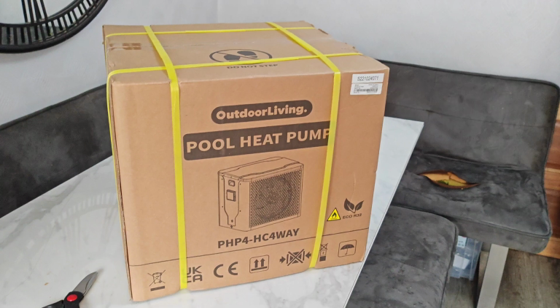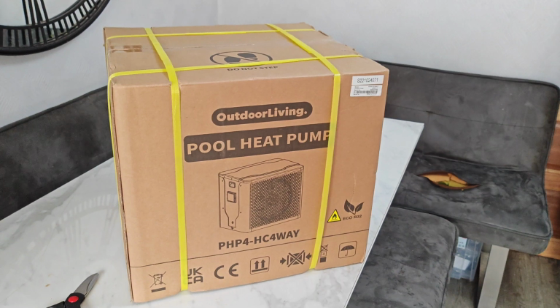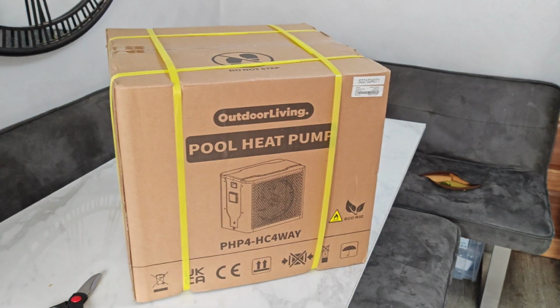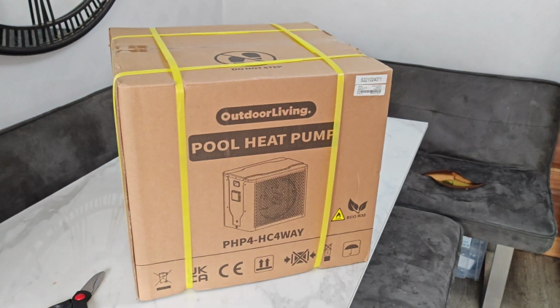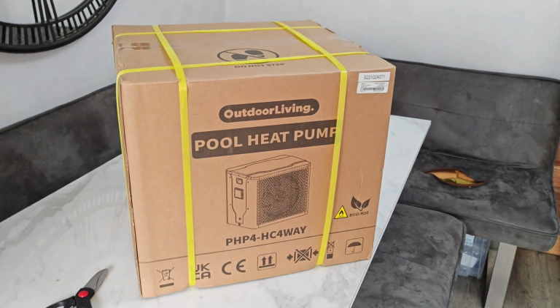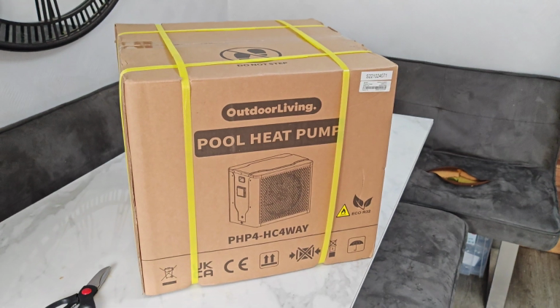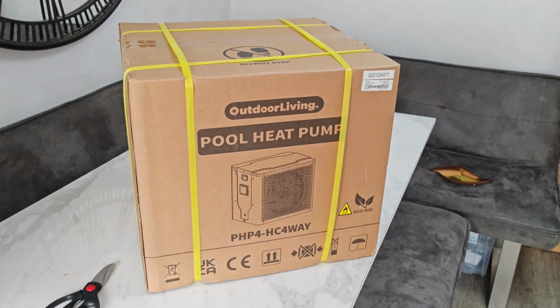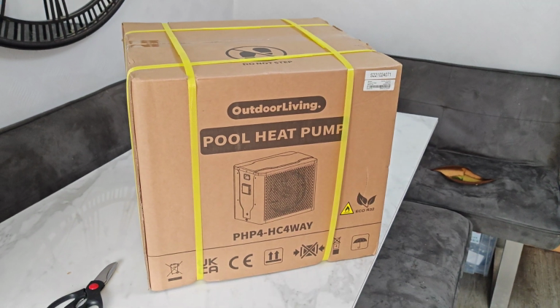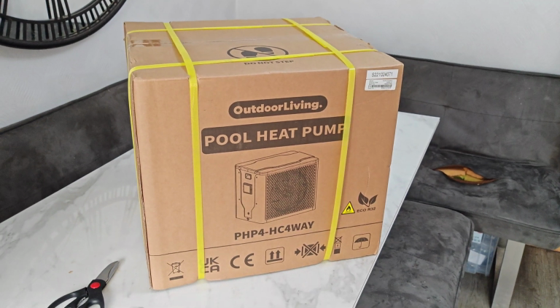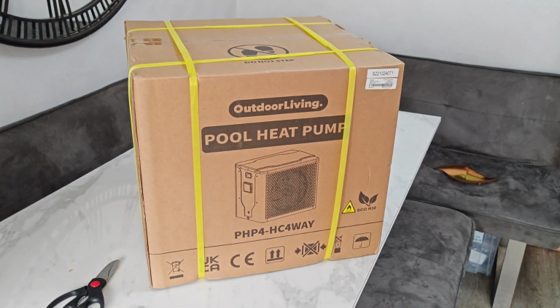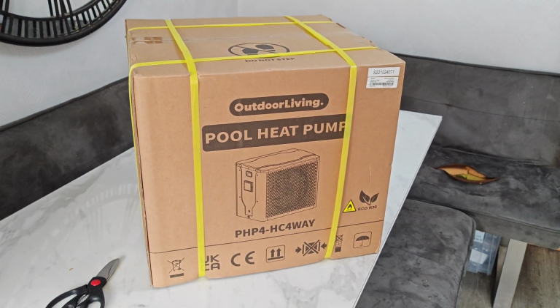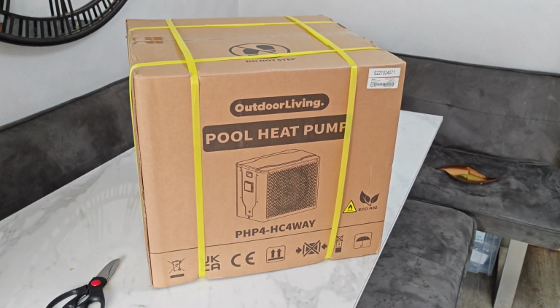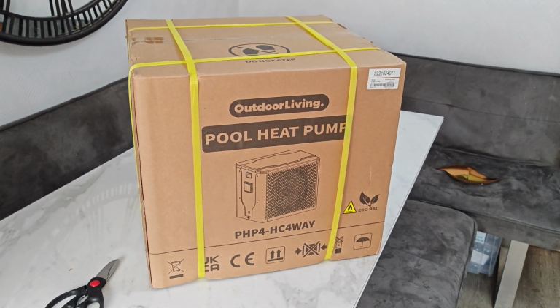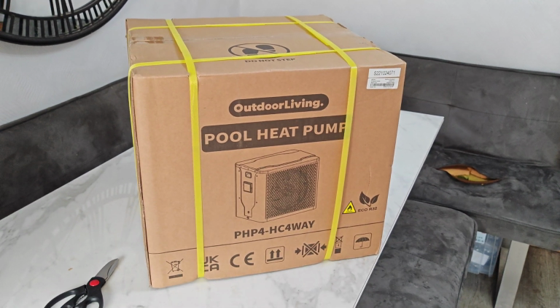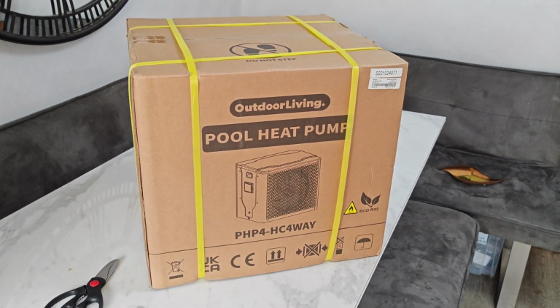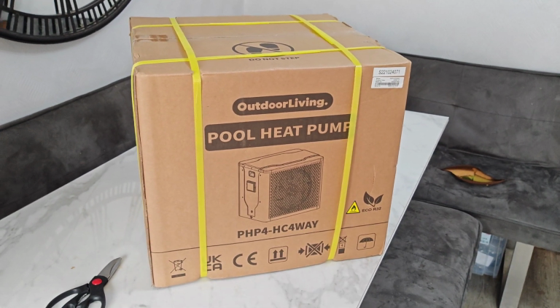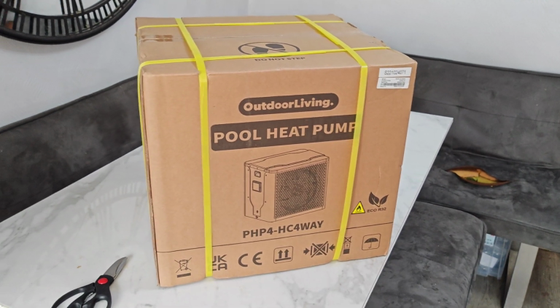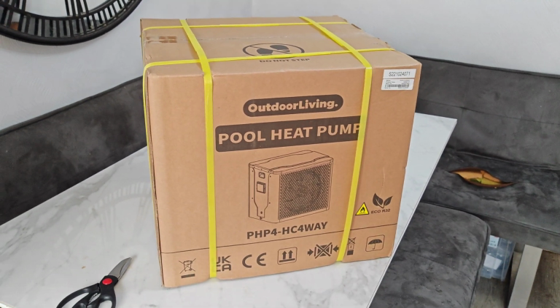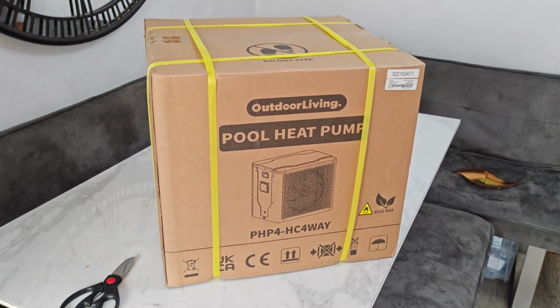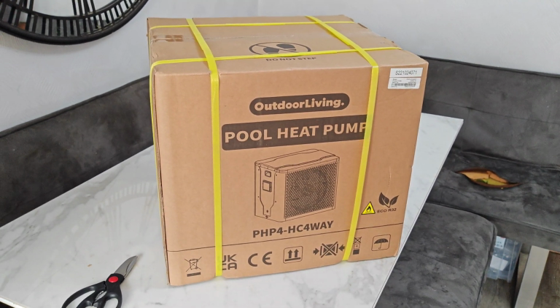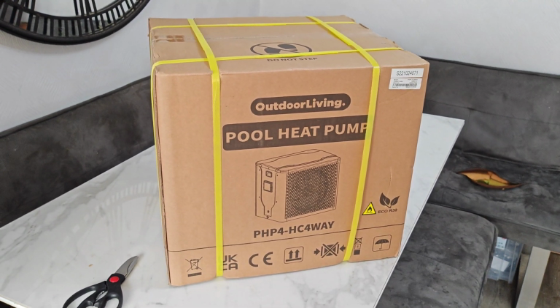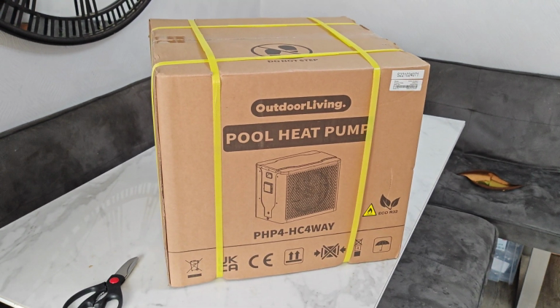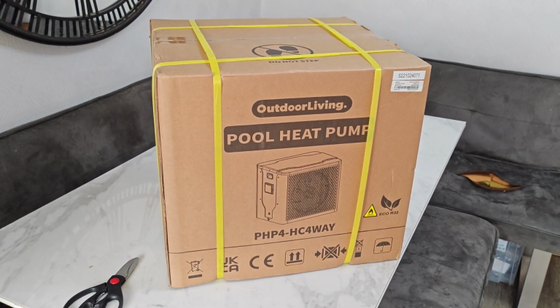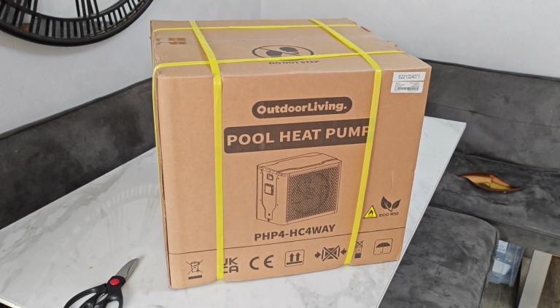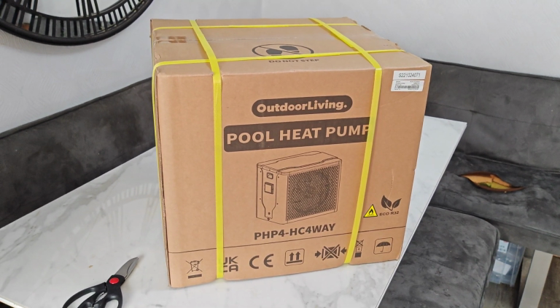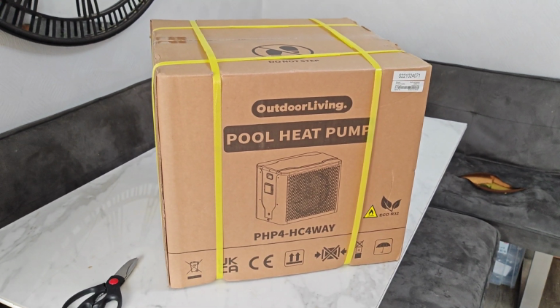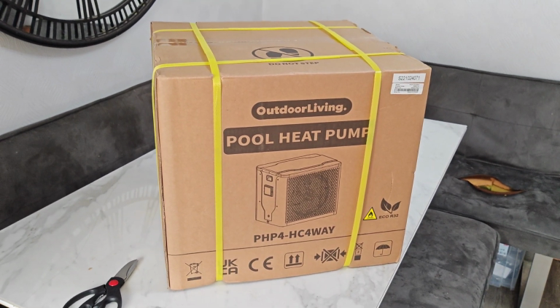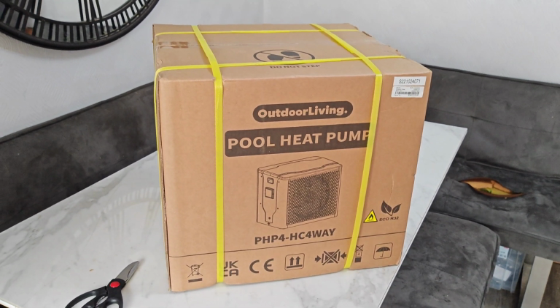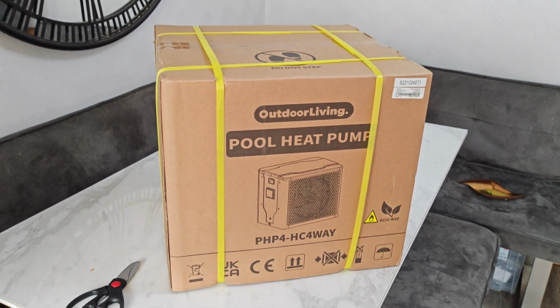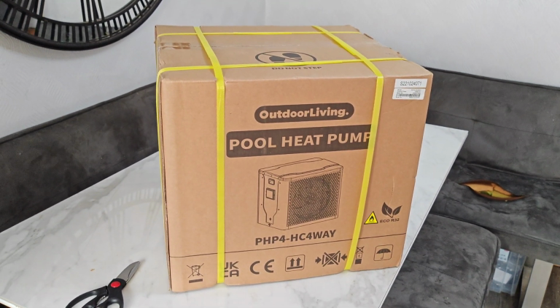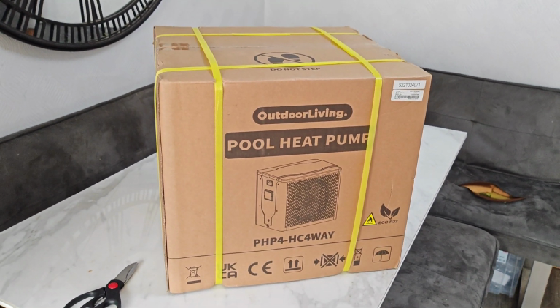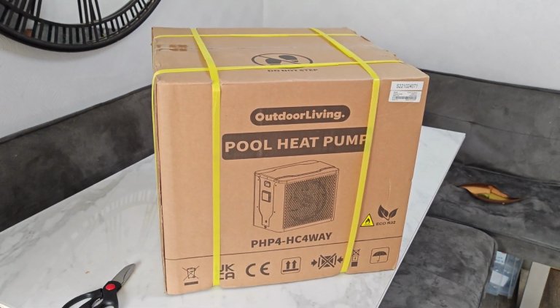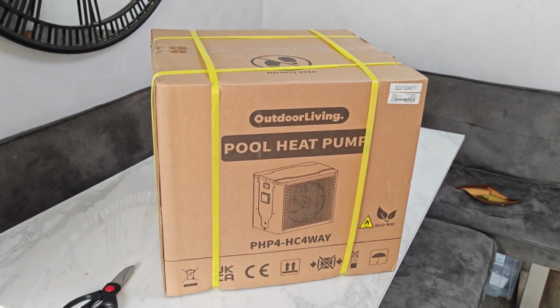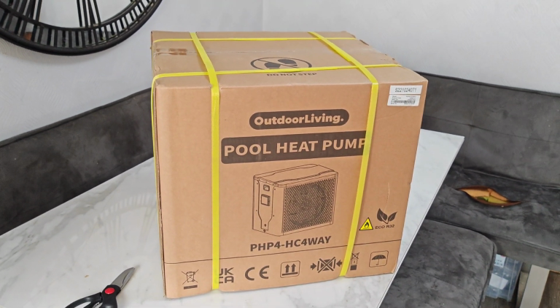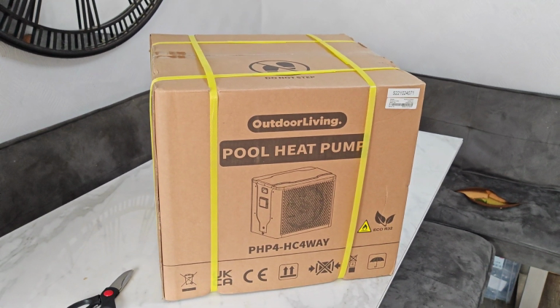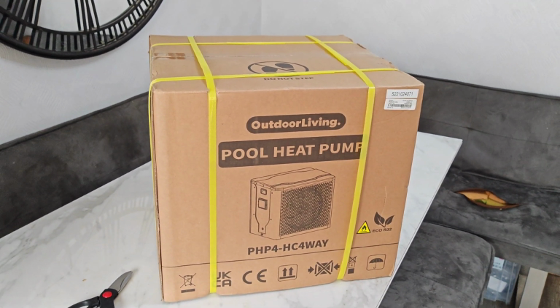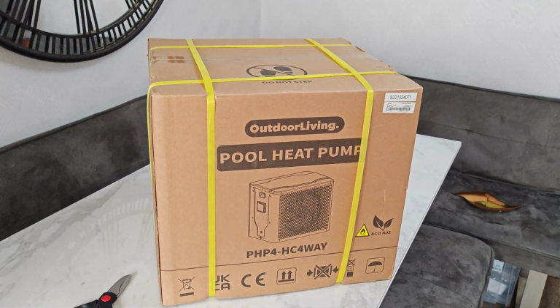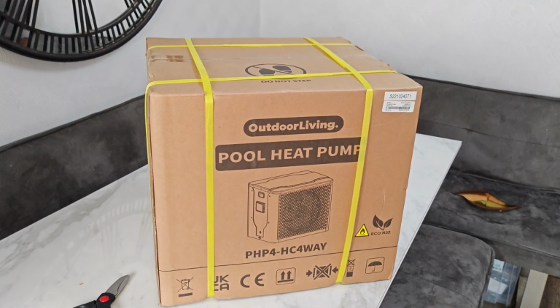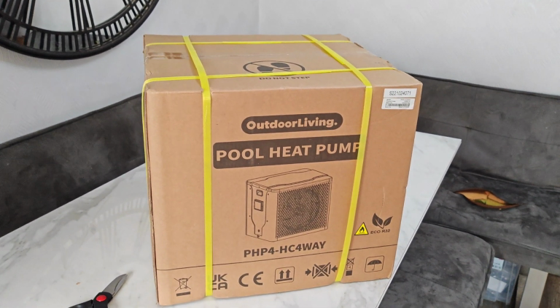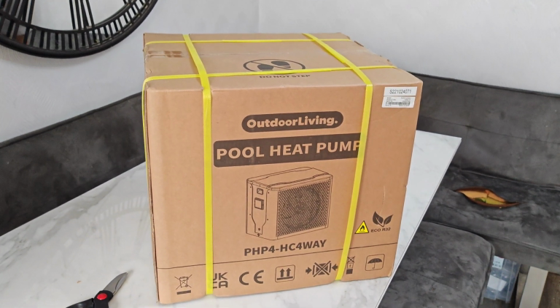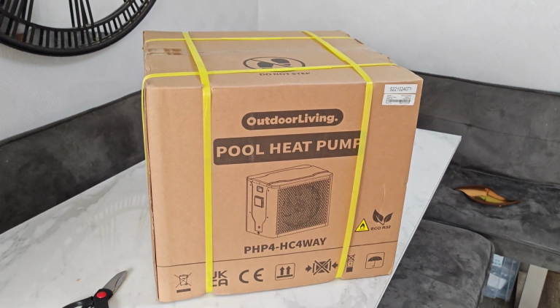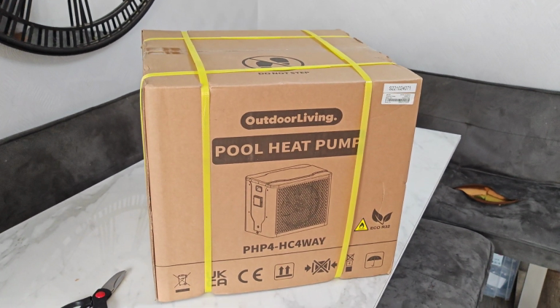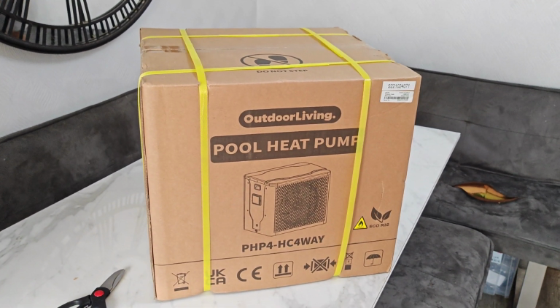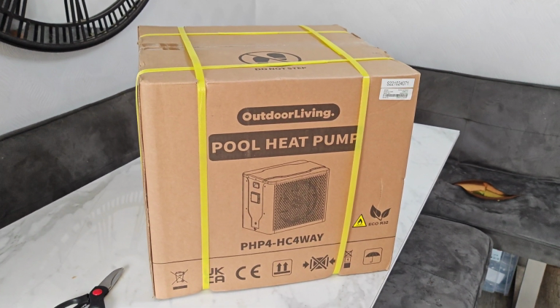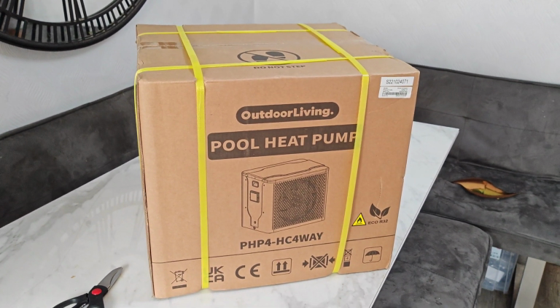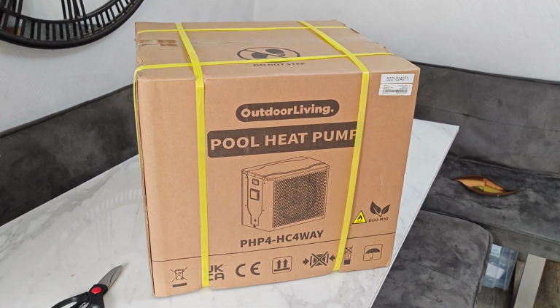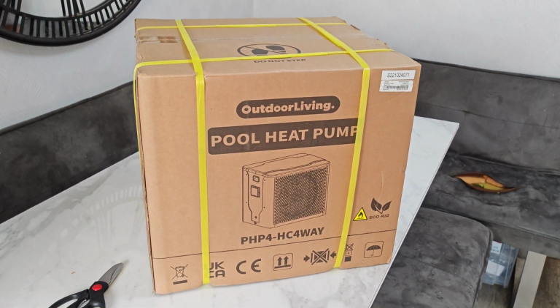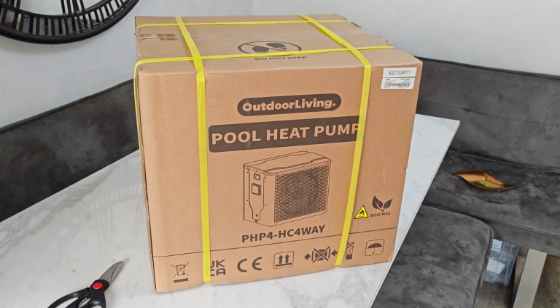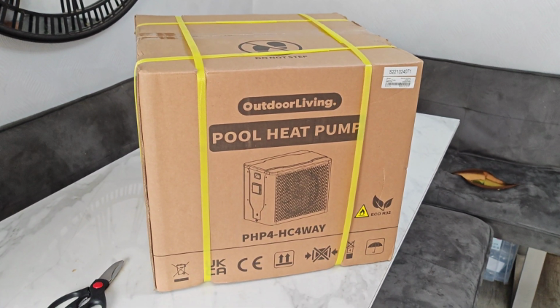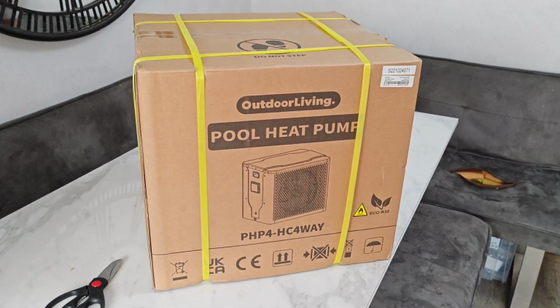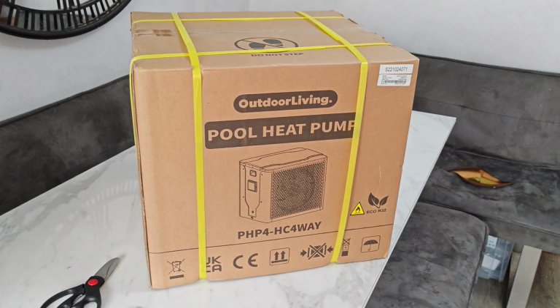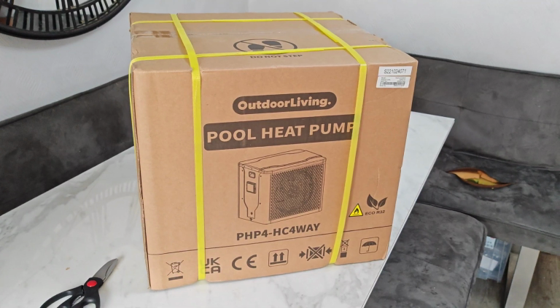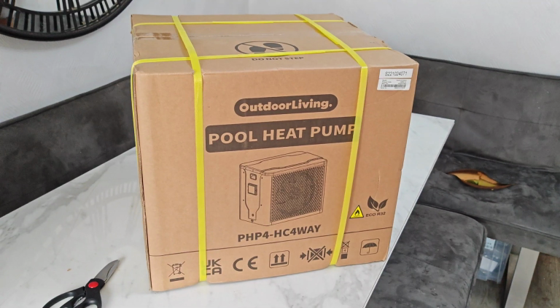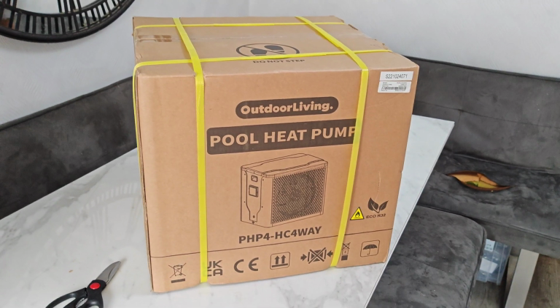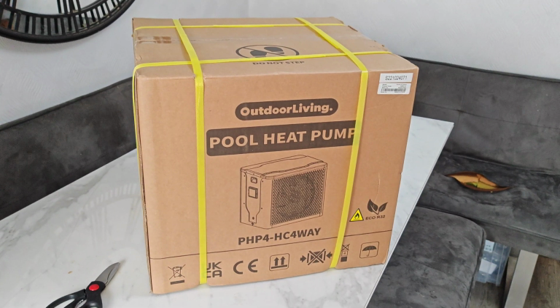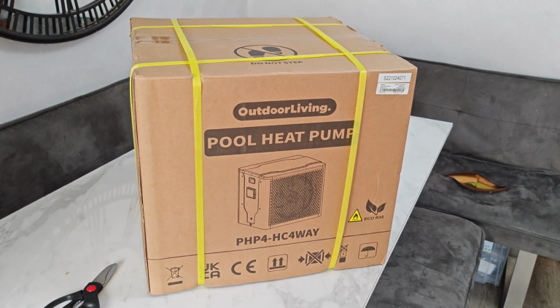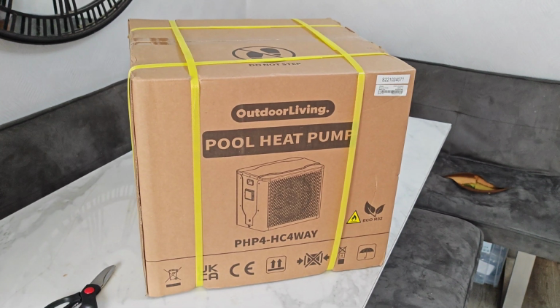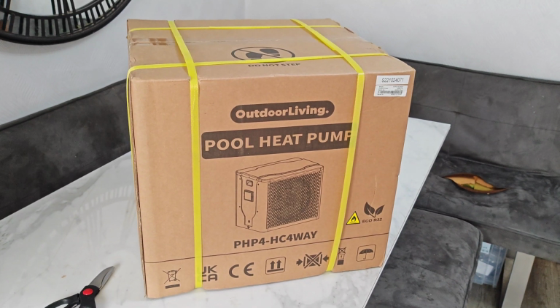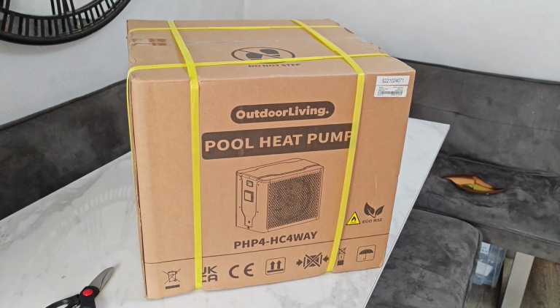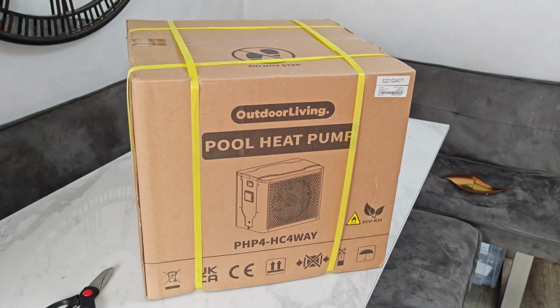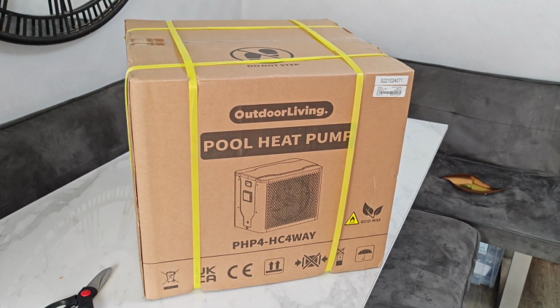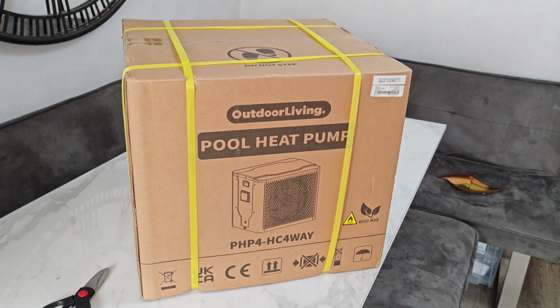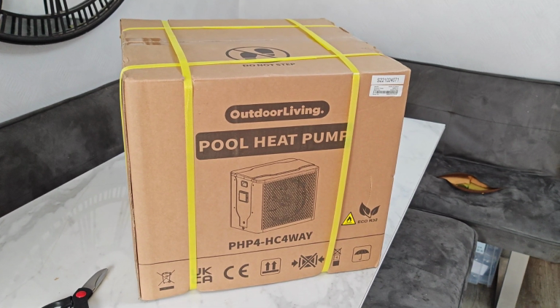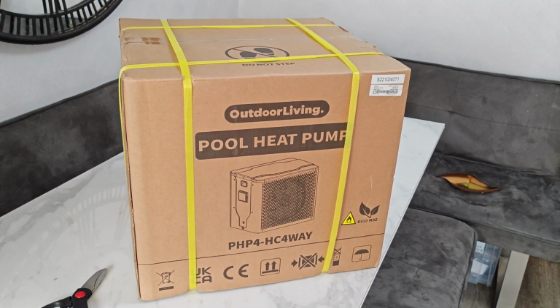Right, so here we go - the cheapest air source heat pump I could find: 300 quid, brand new, delivered. Let's get it open and have a look.